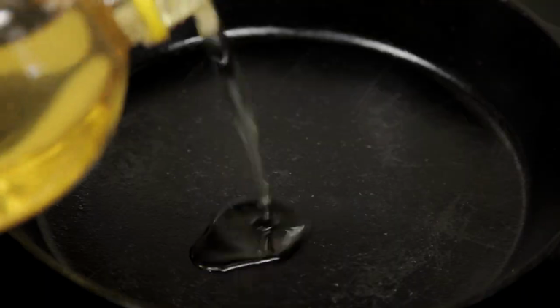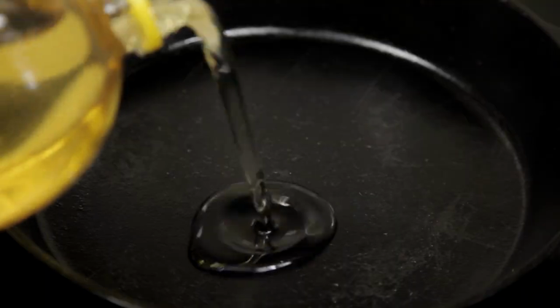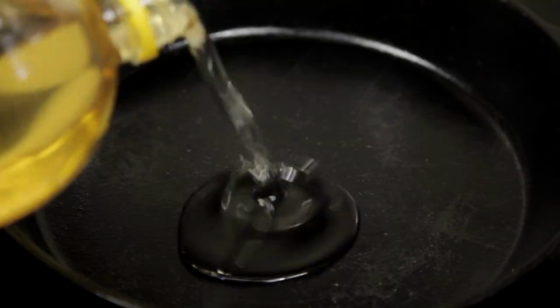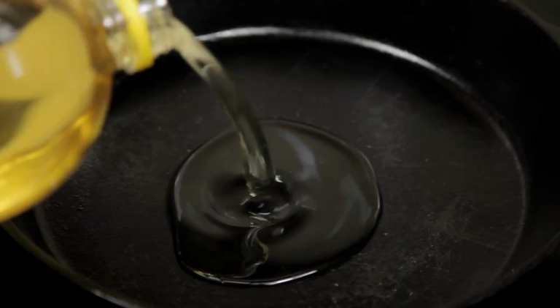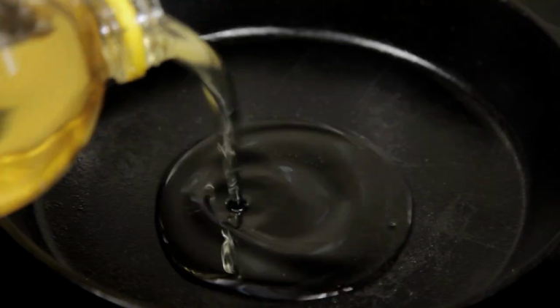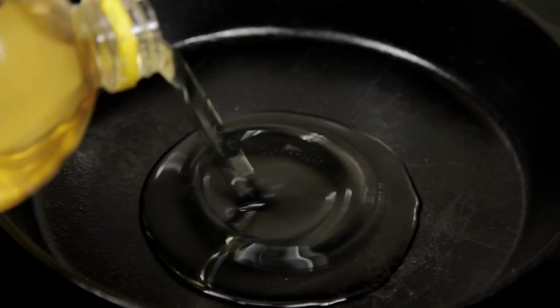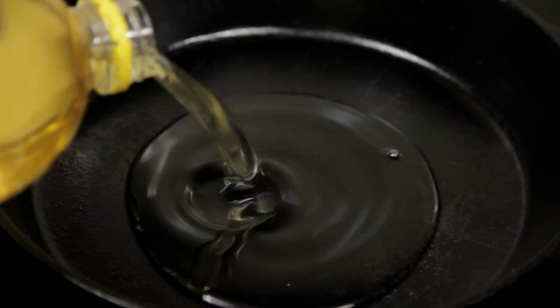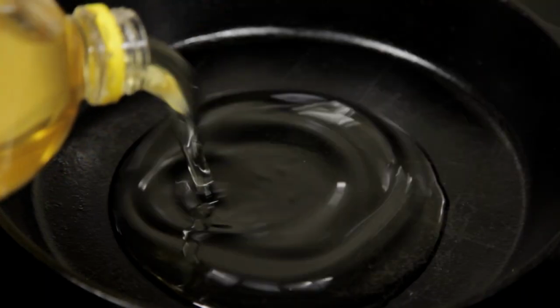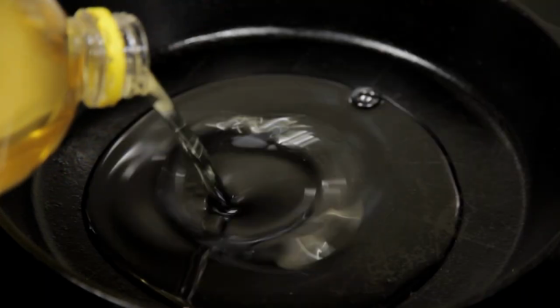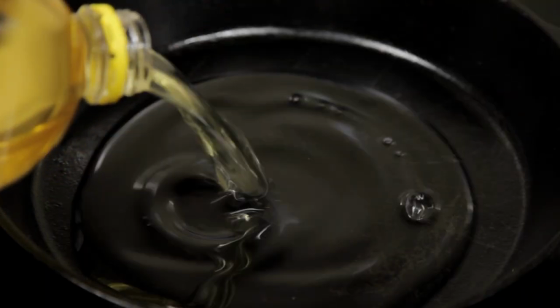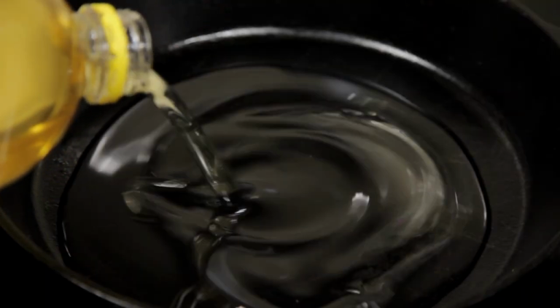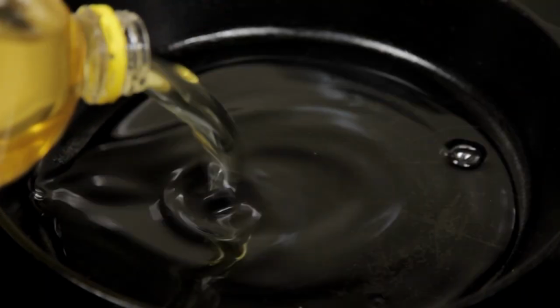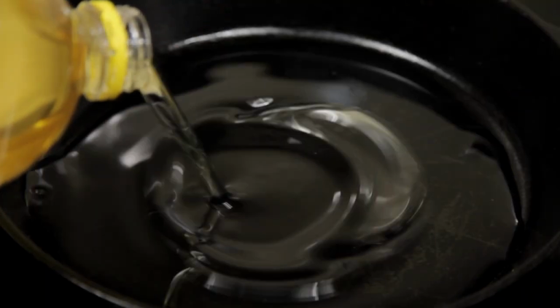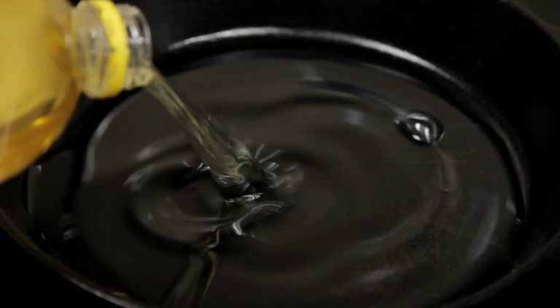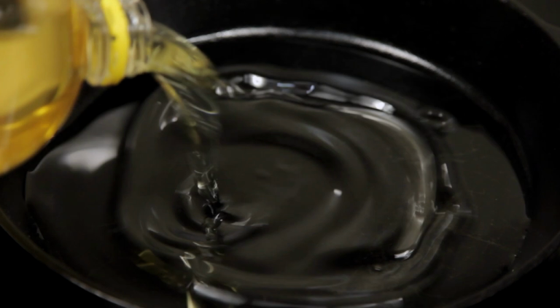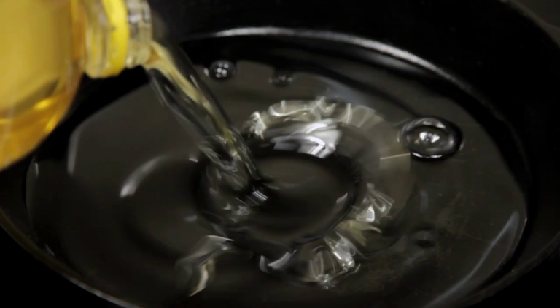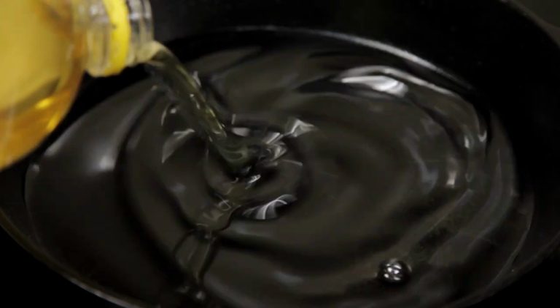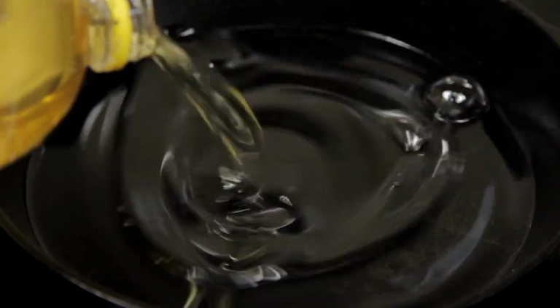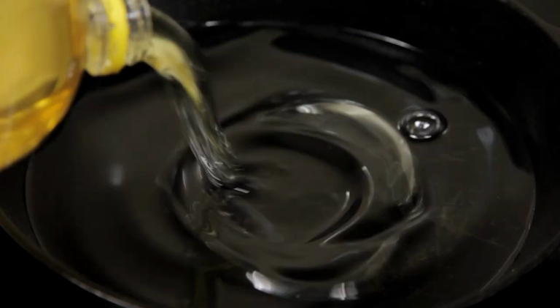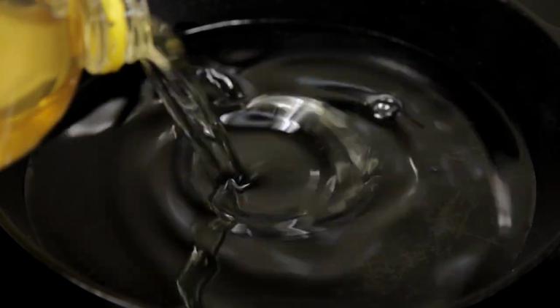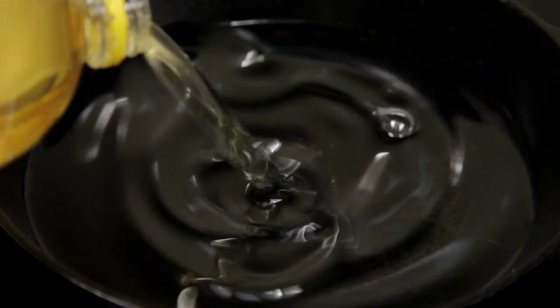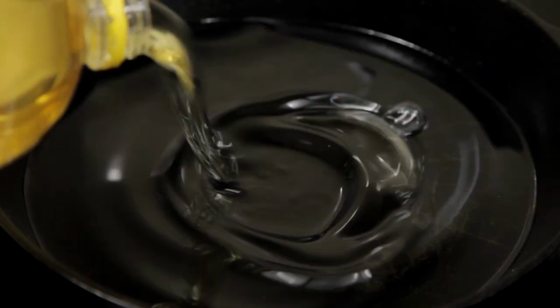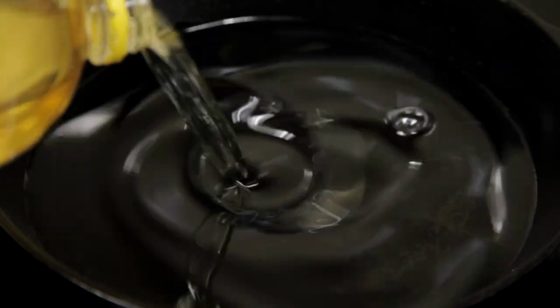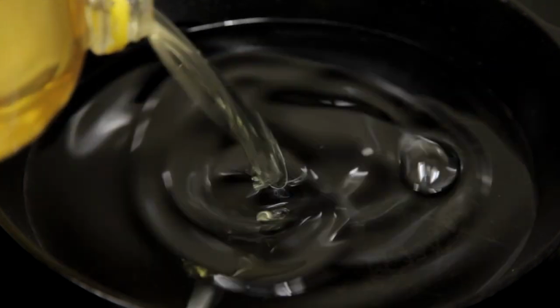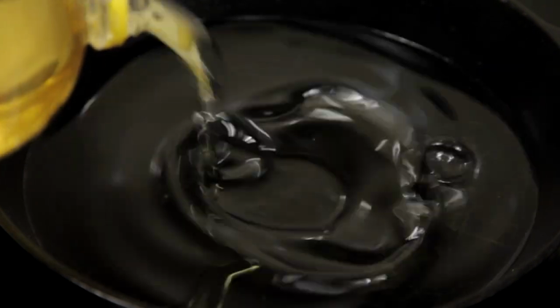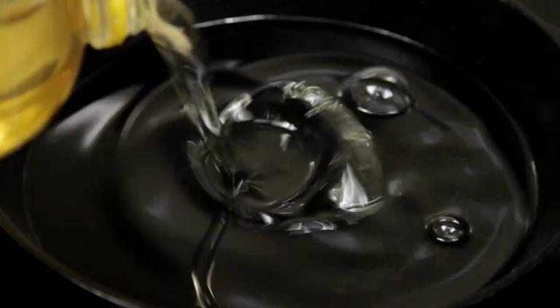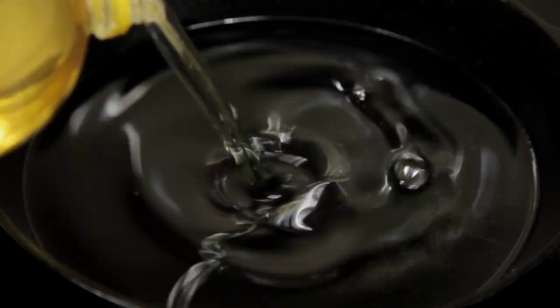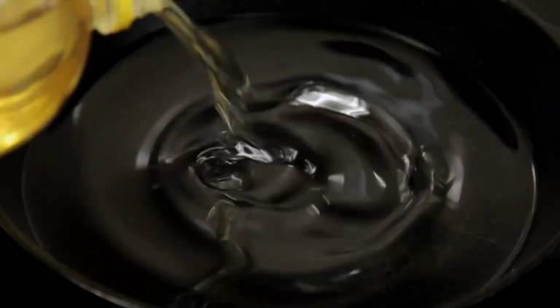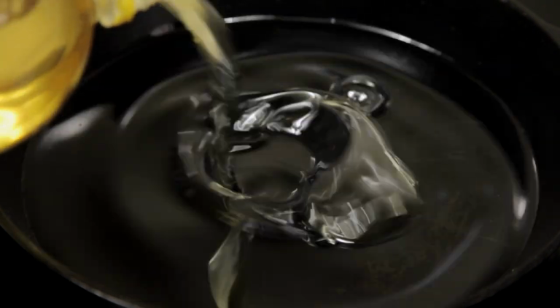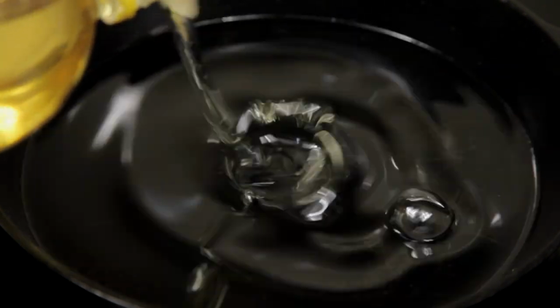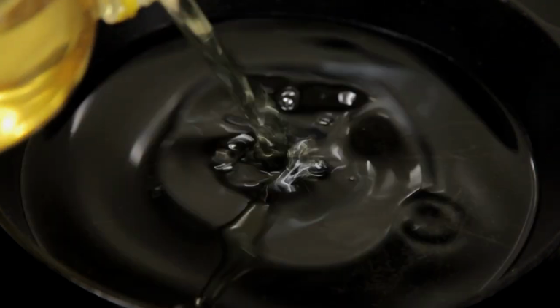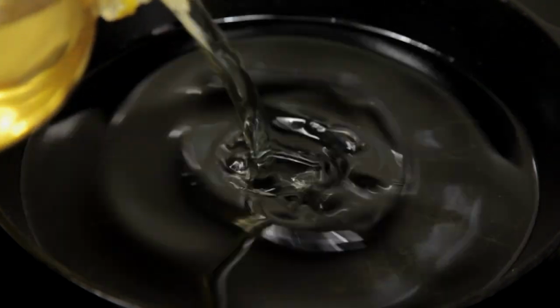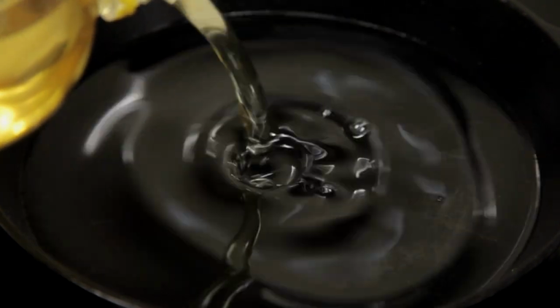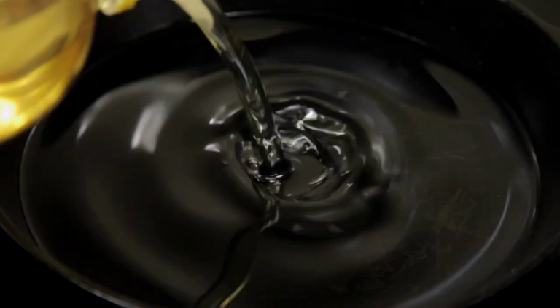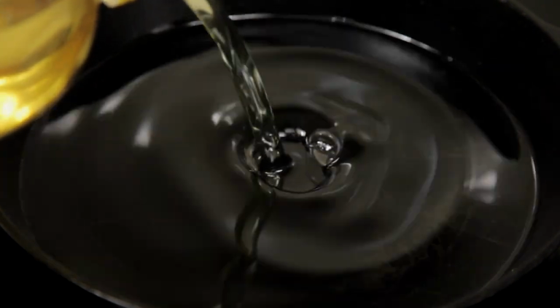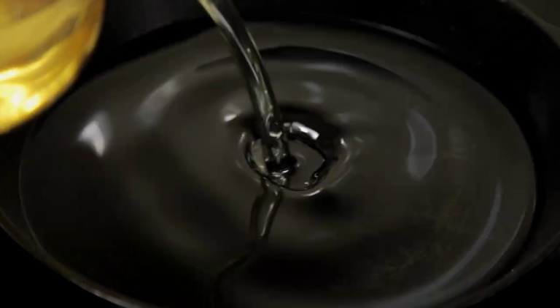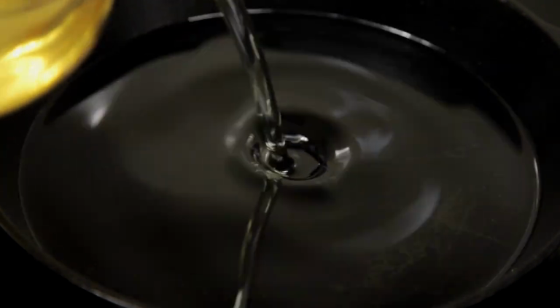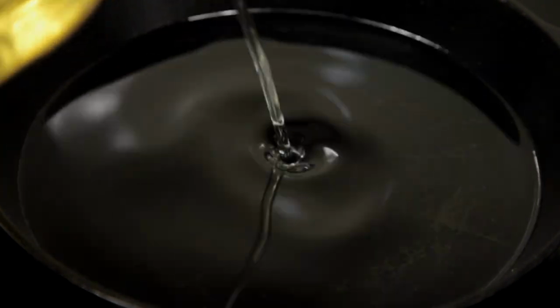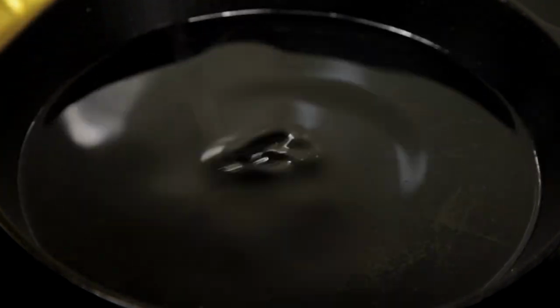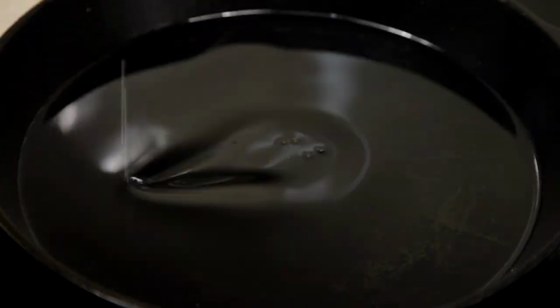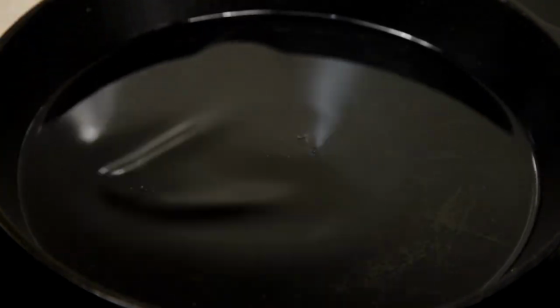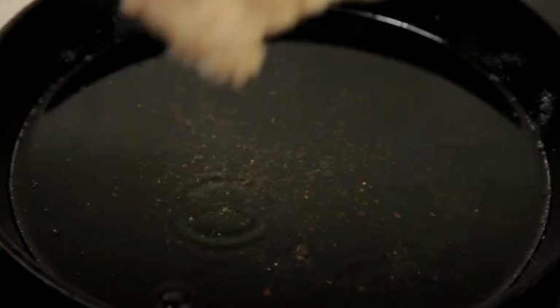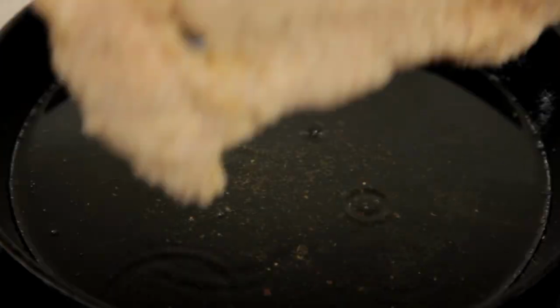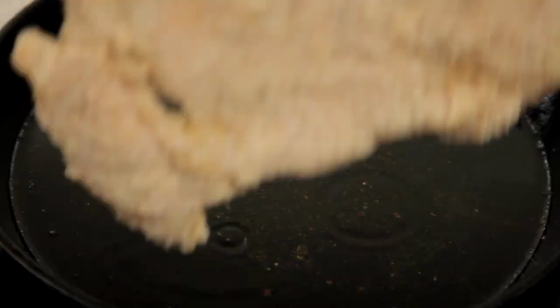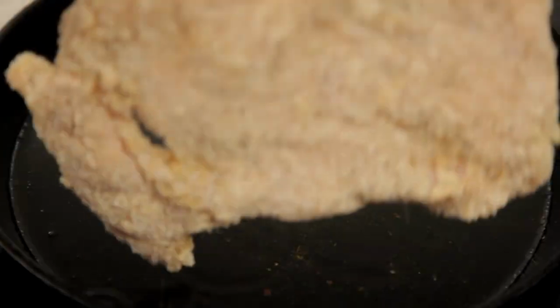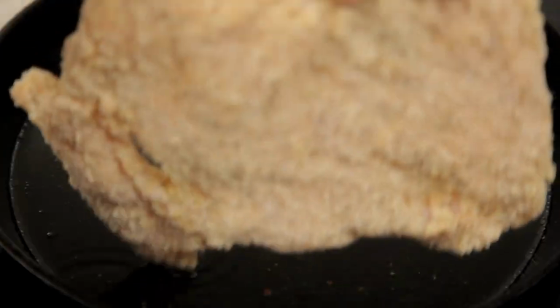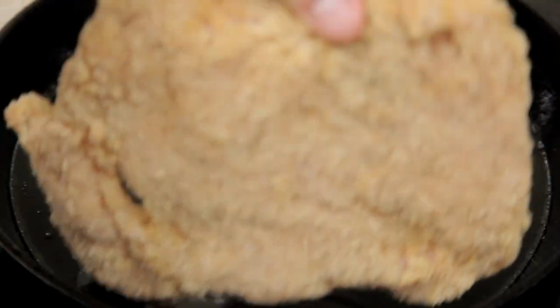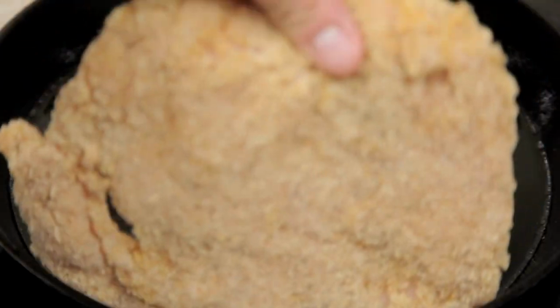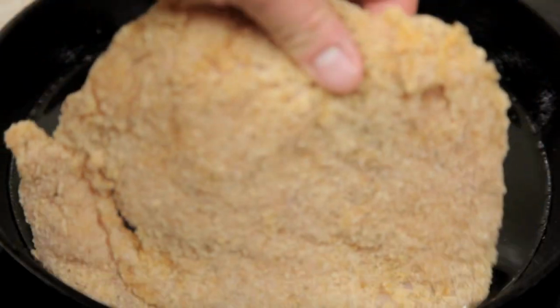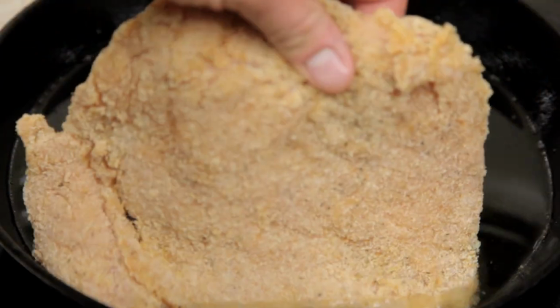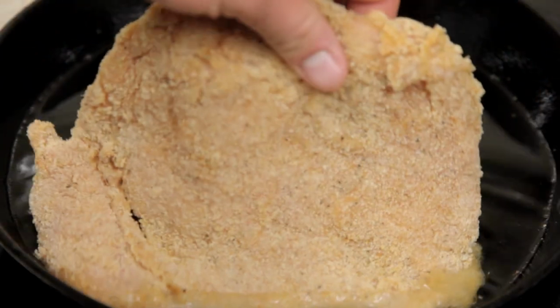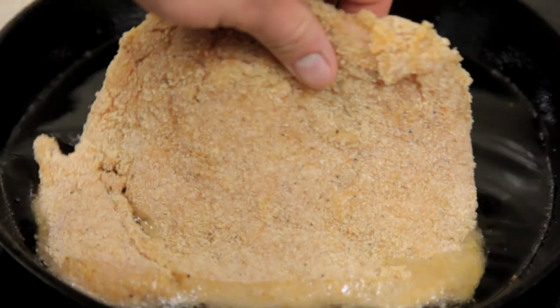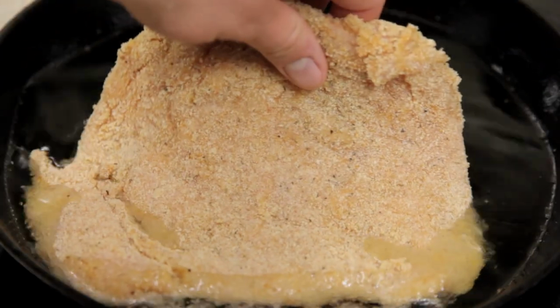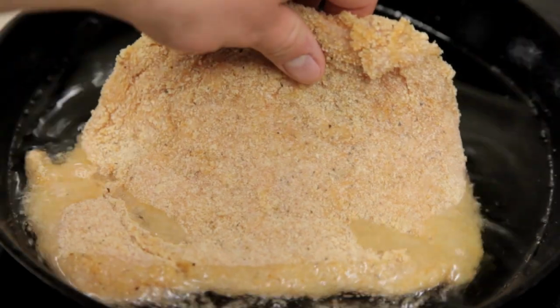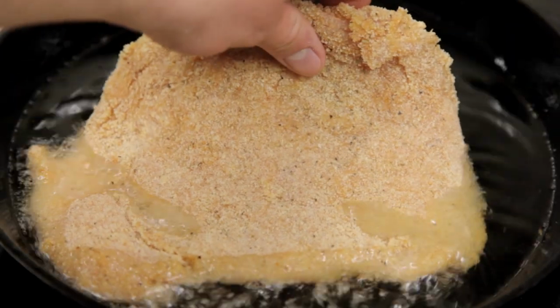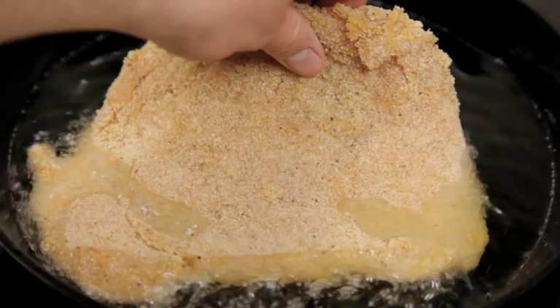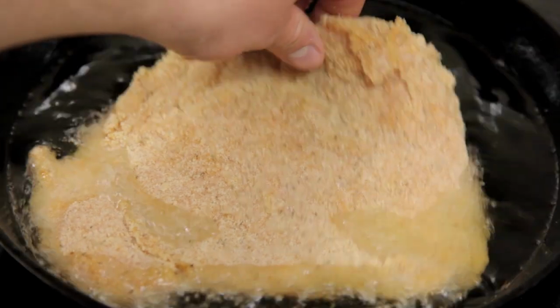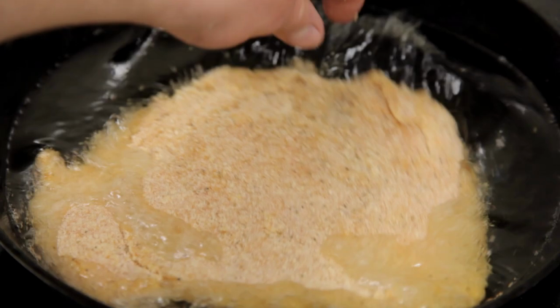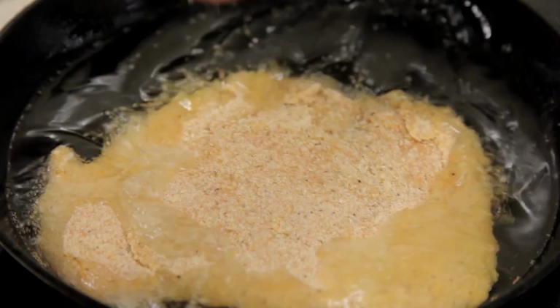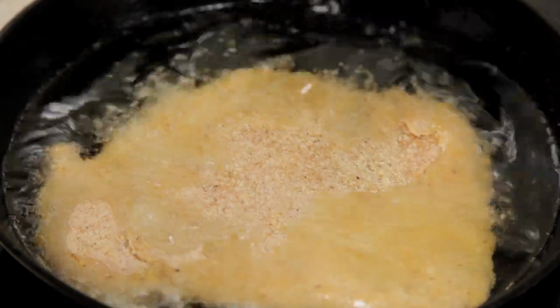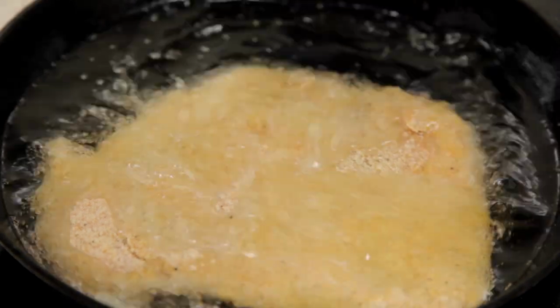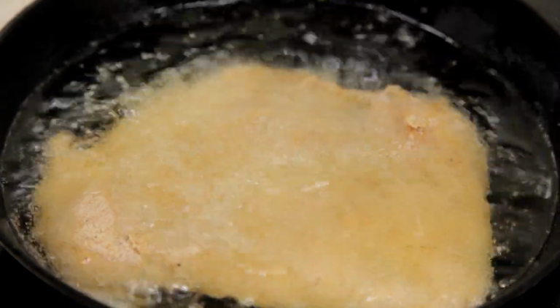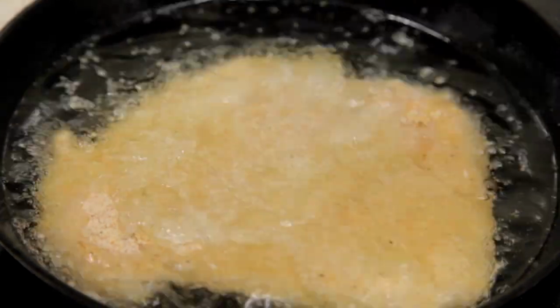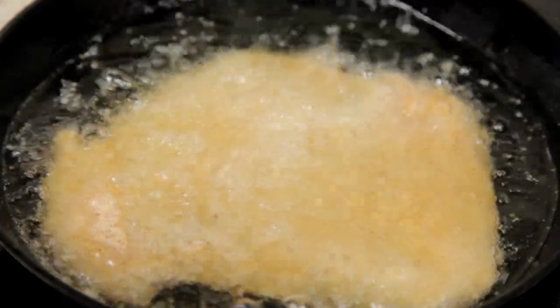Next, fill a pan with half an inch of oil. Set over a medium heat. The oil should be sitting around 355 Fahrenheit or 180 Celsius.